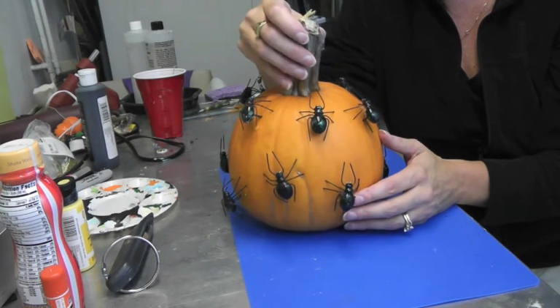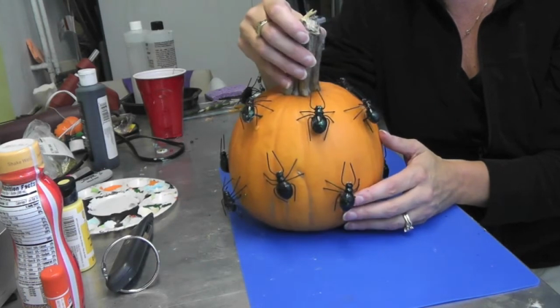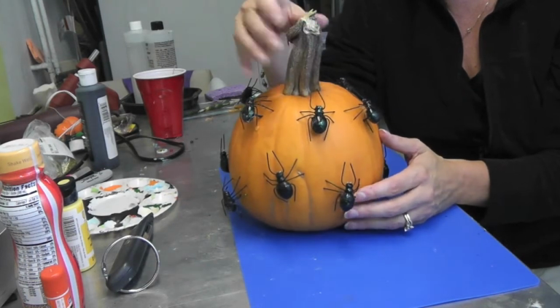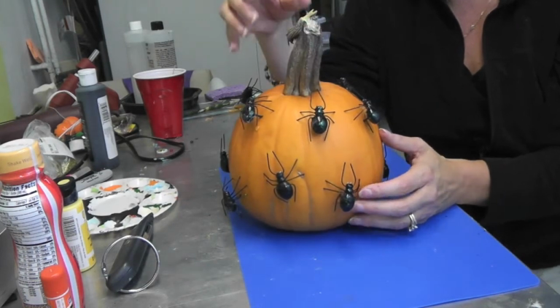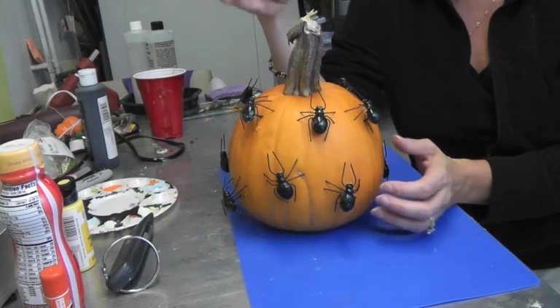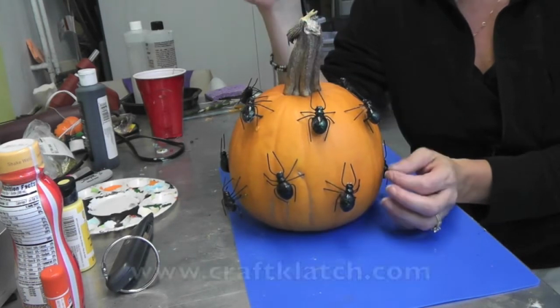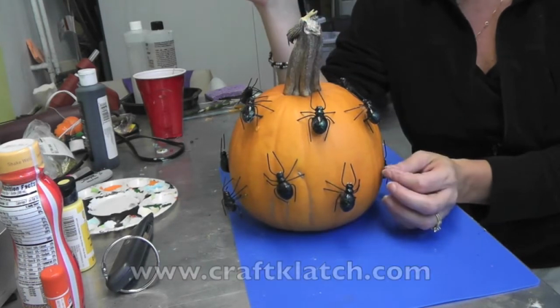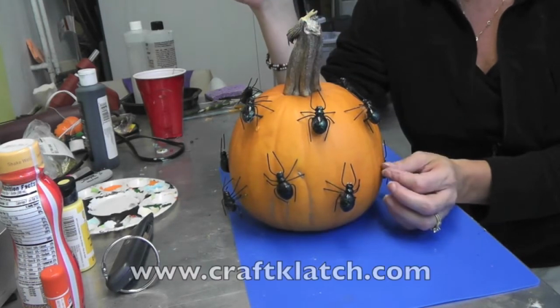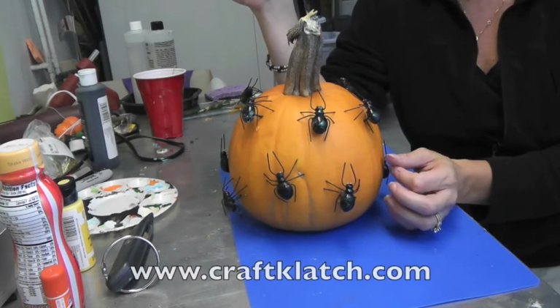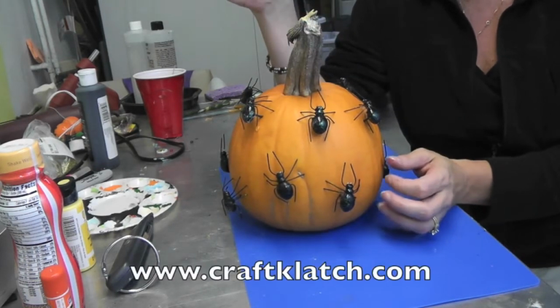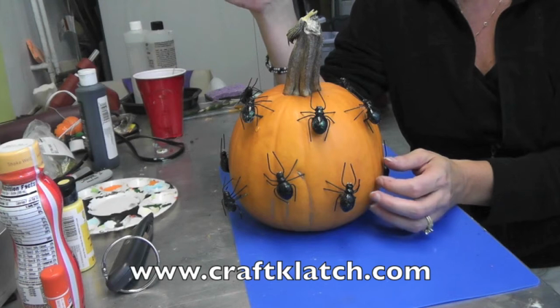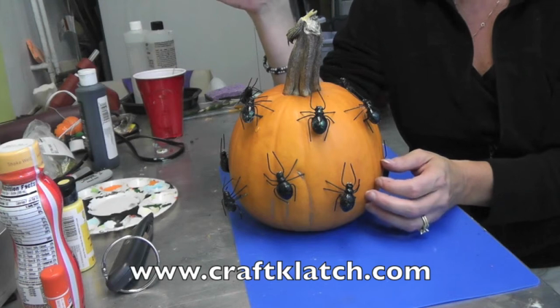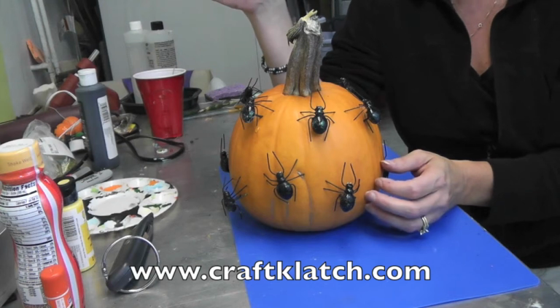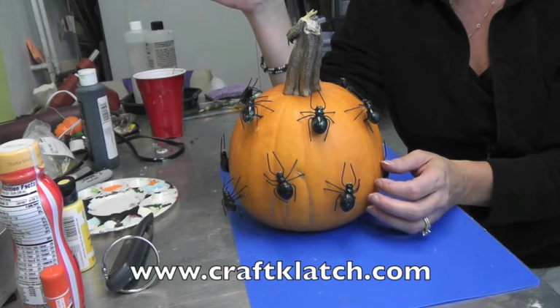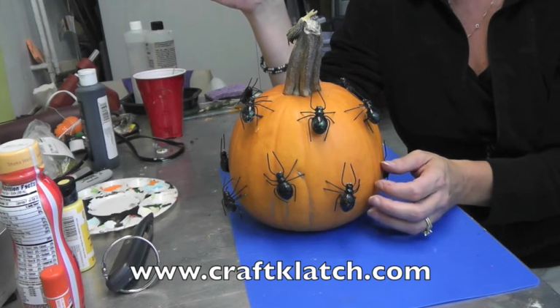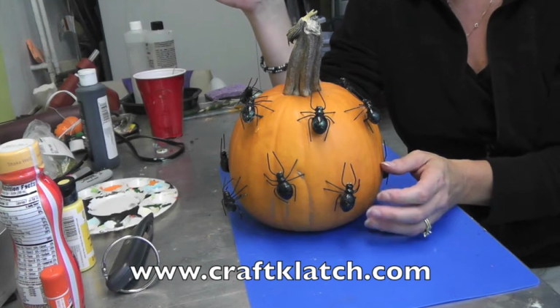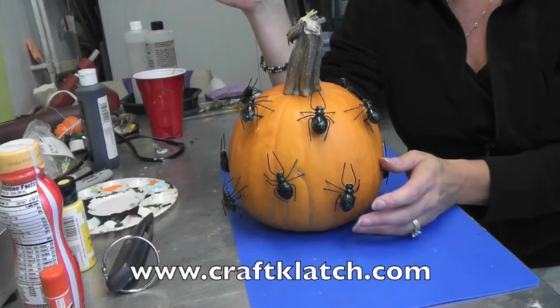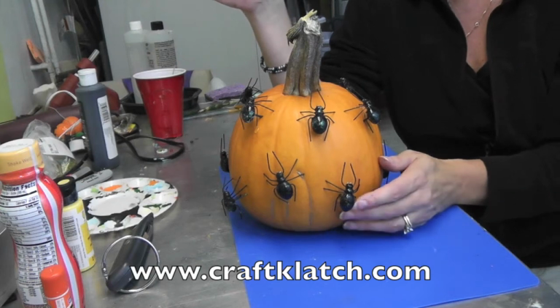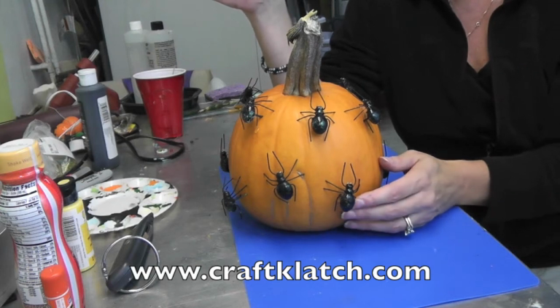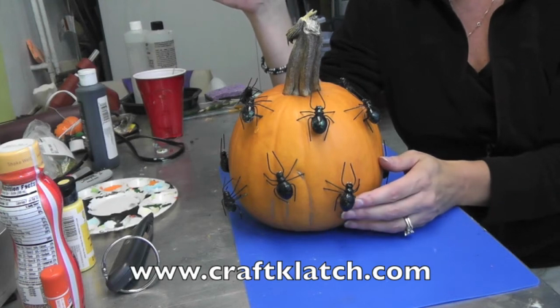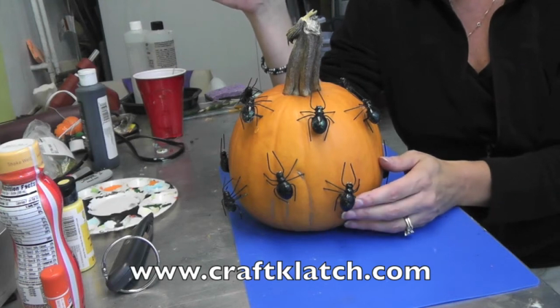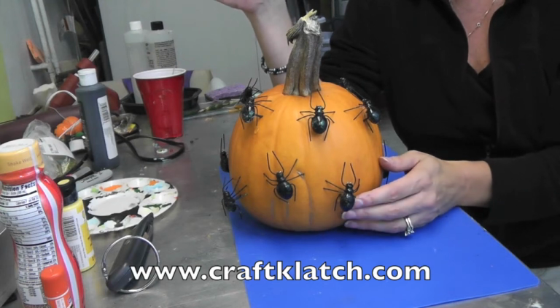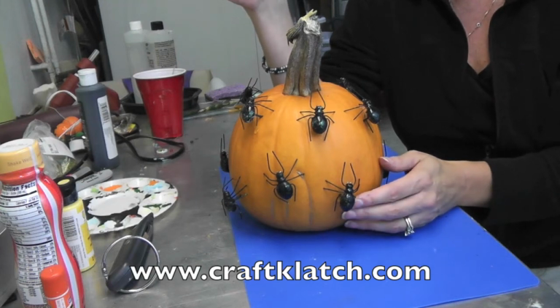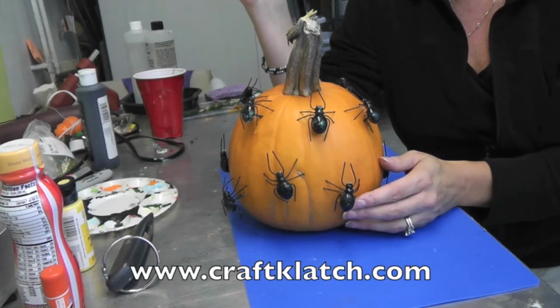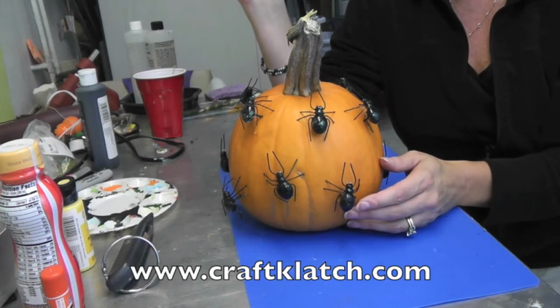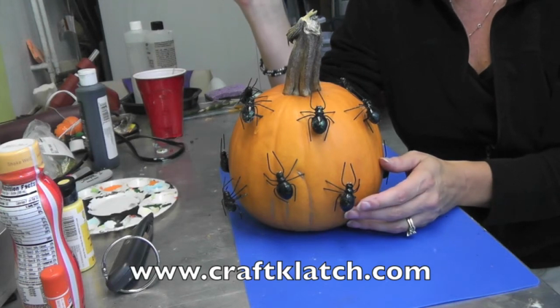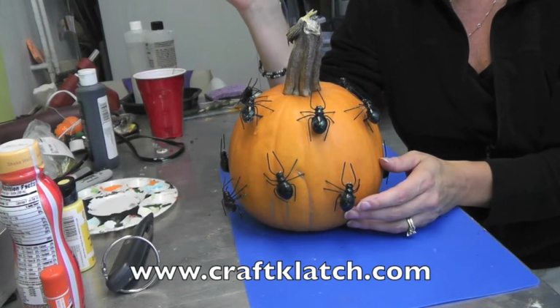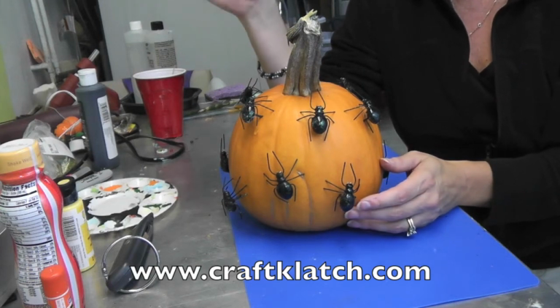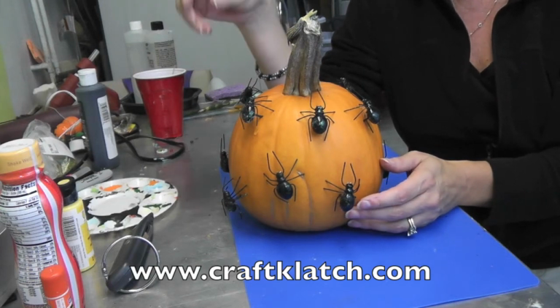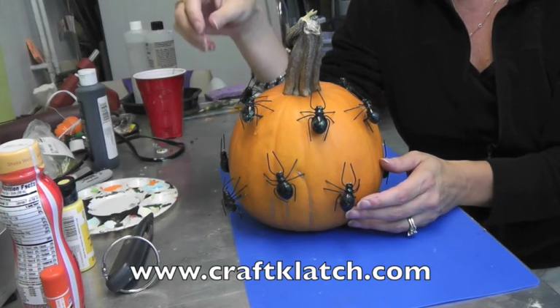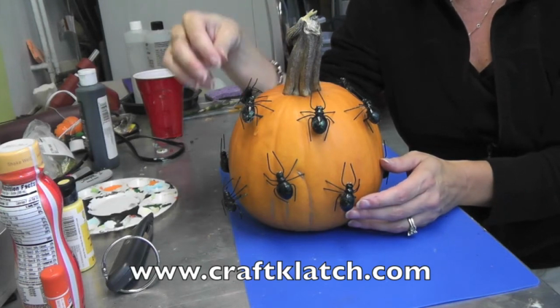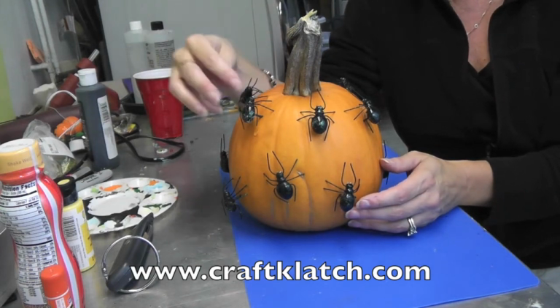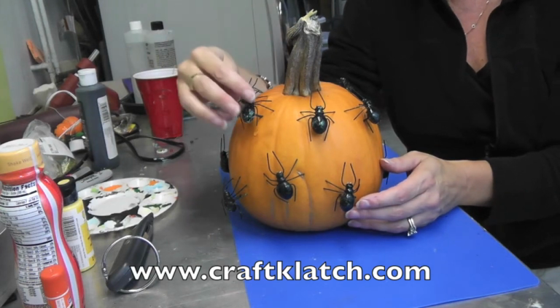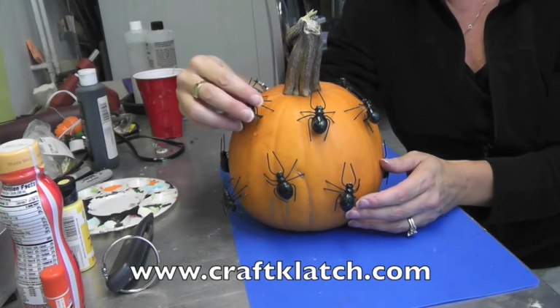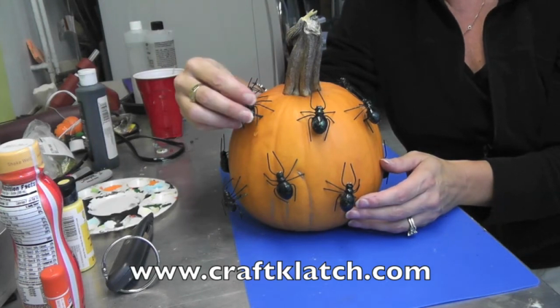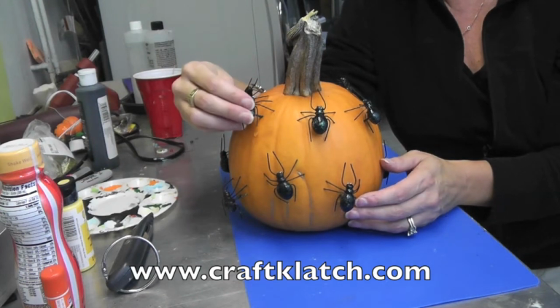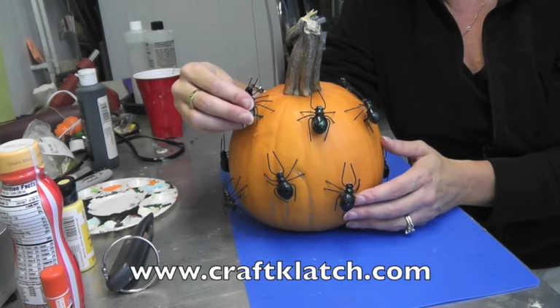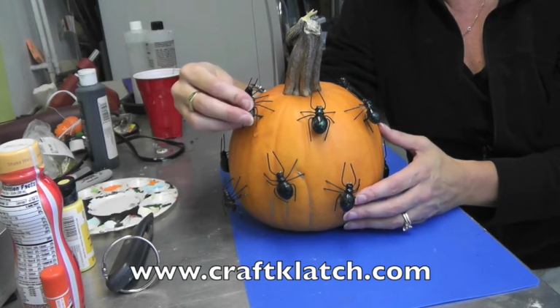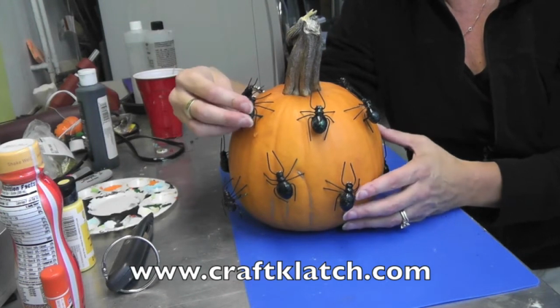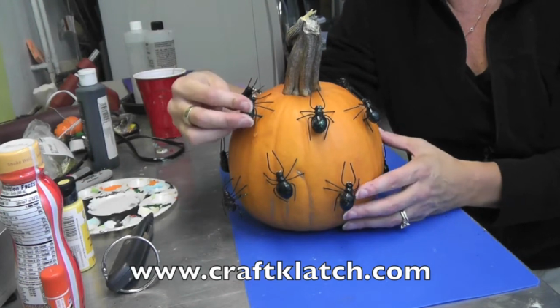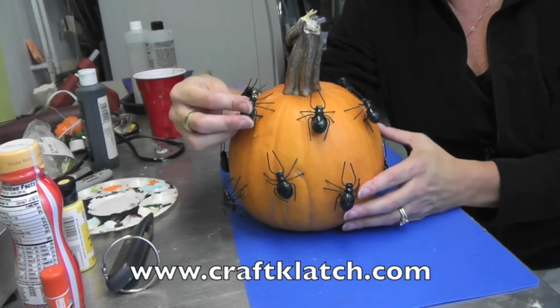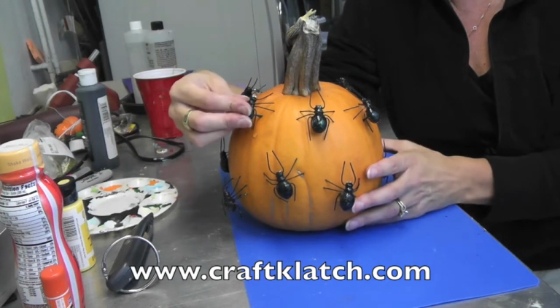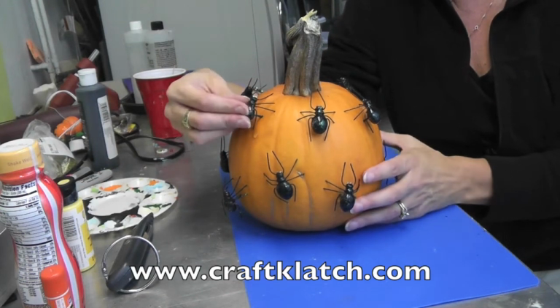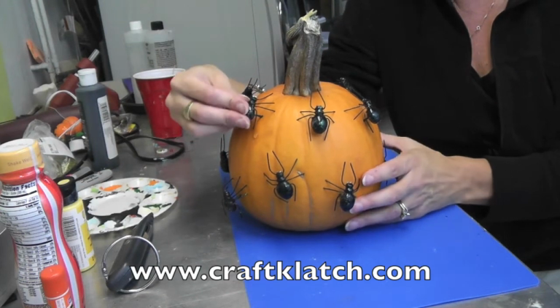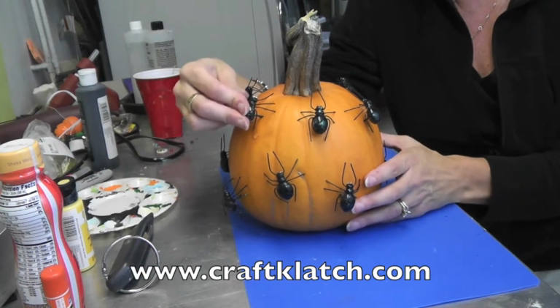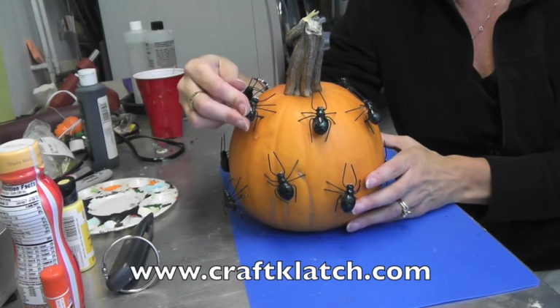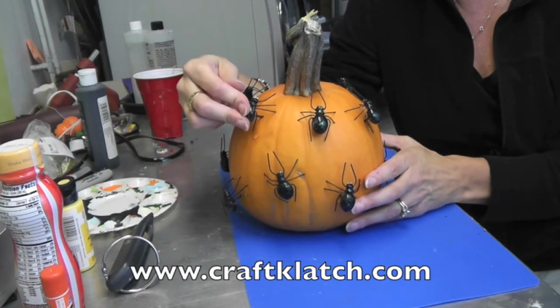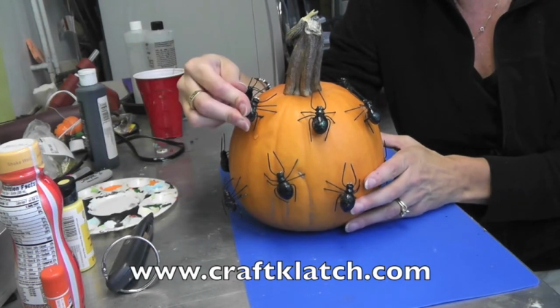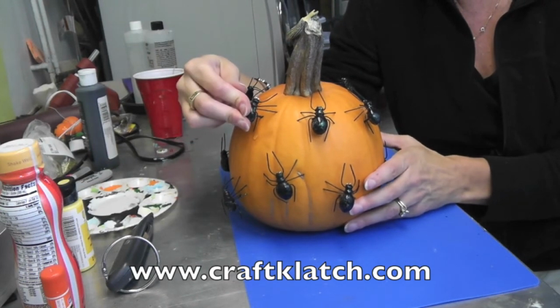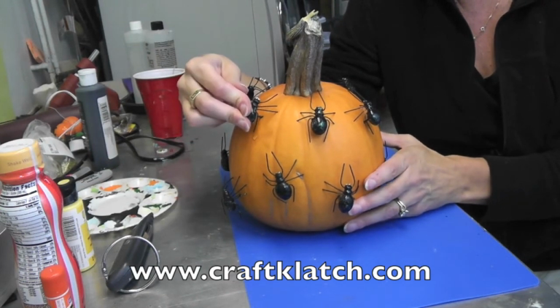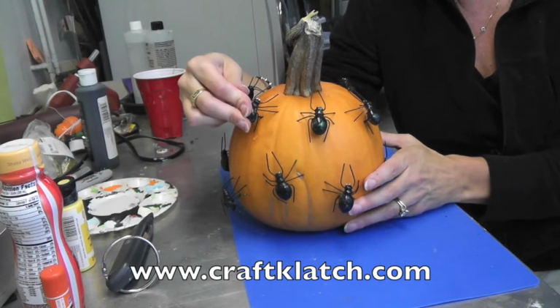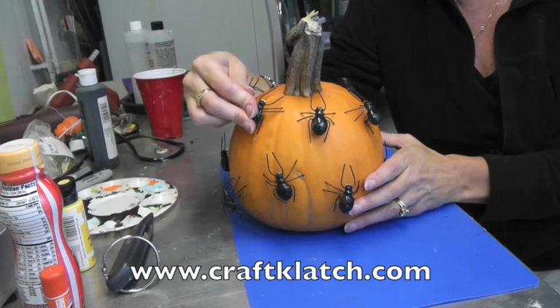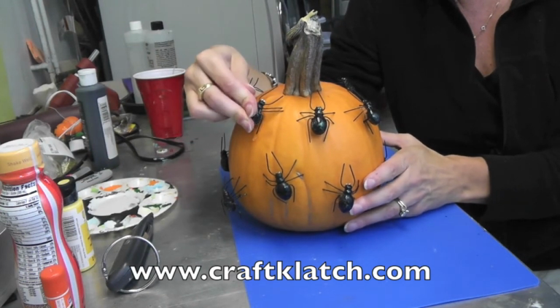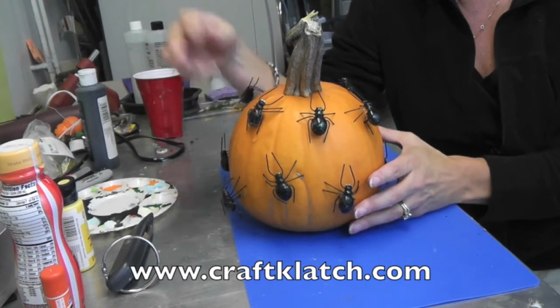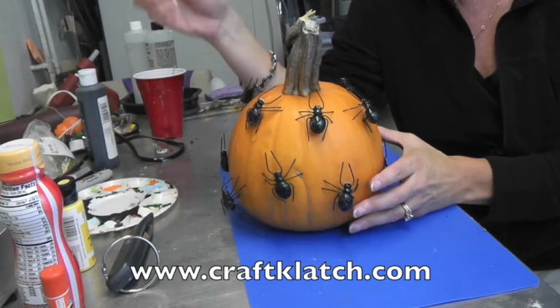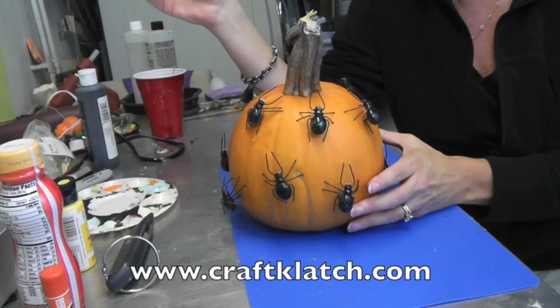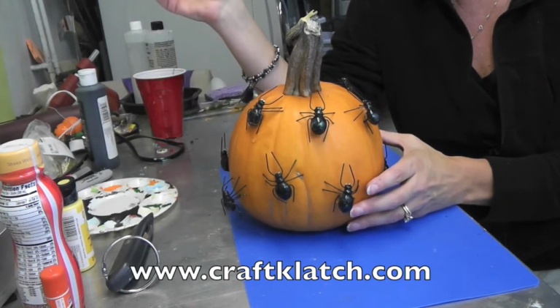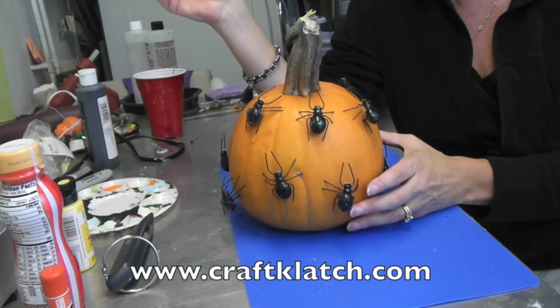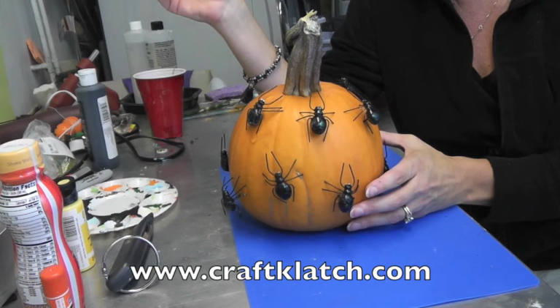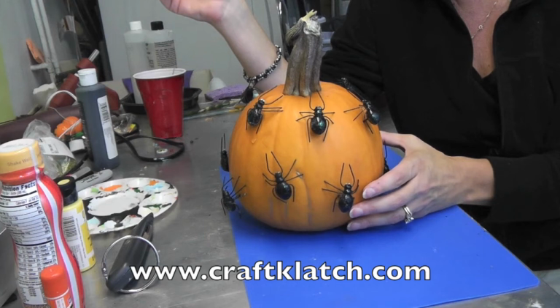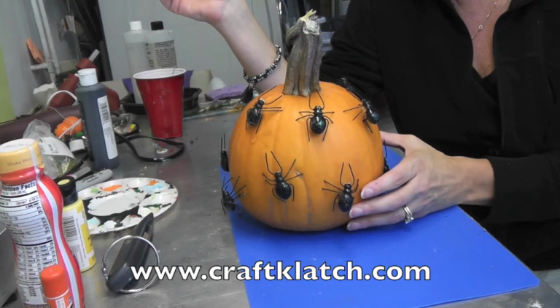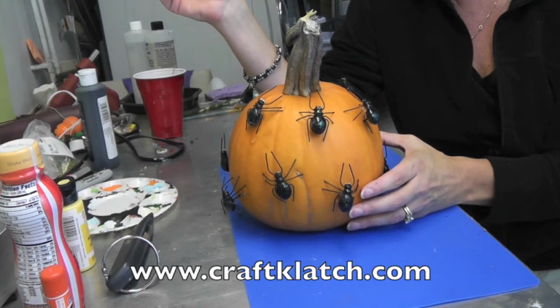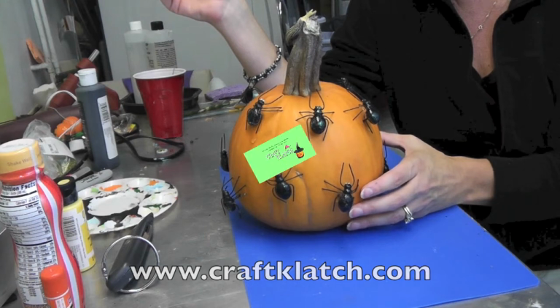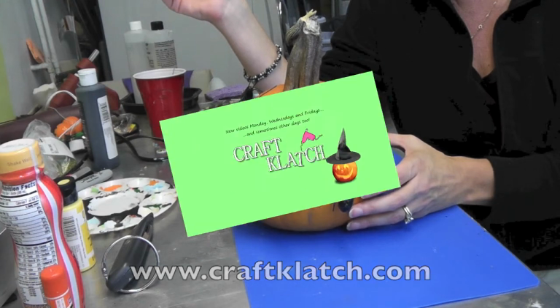And remember to rate, comment, and subscribe, and stop by my website, www.craftclutch.com. We will see you next time. Thanks for watching.